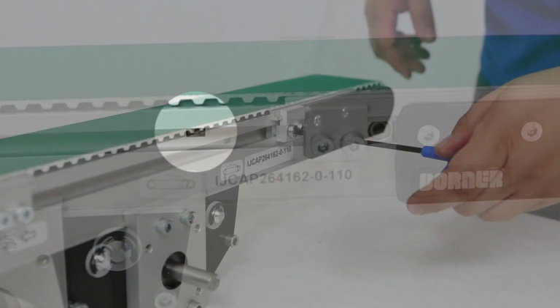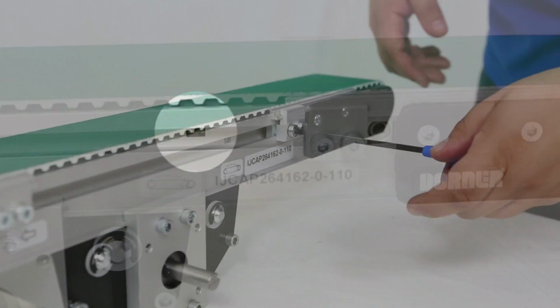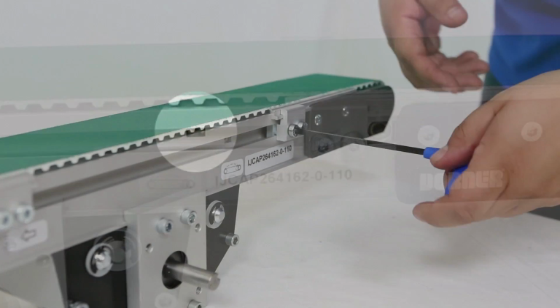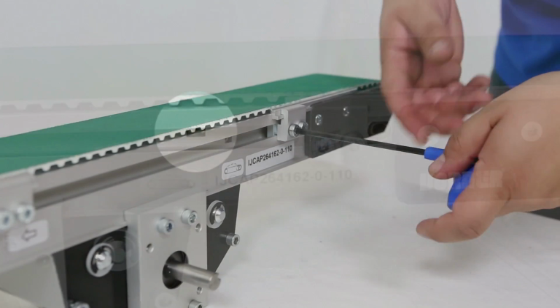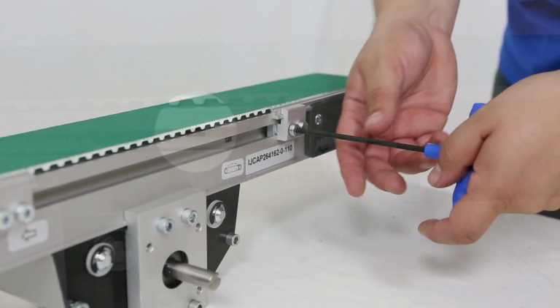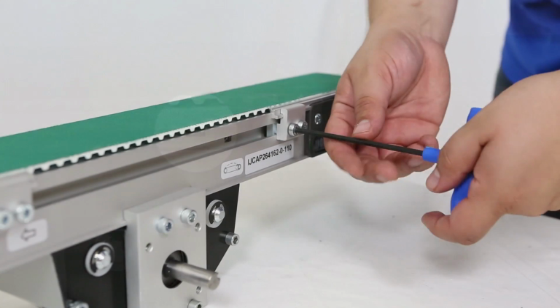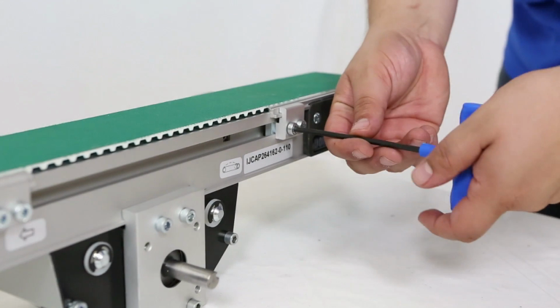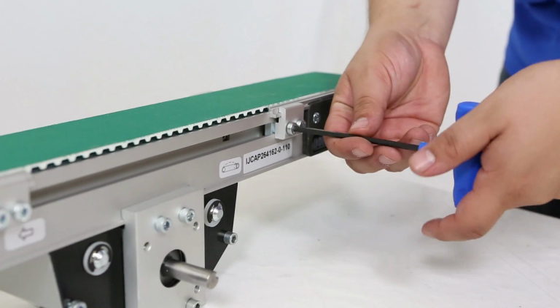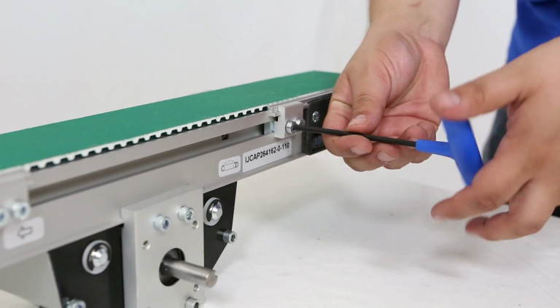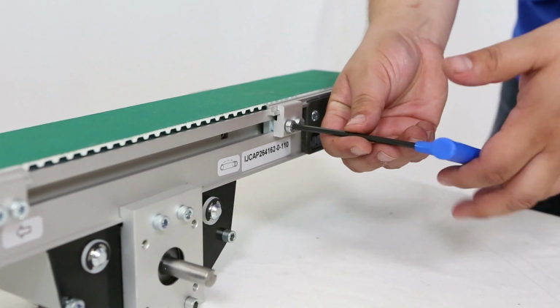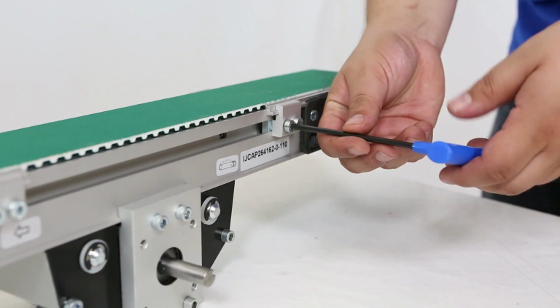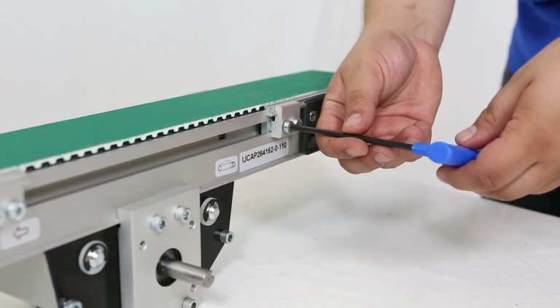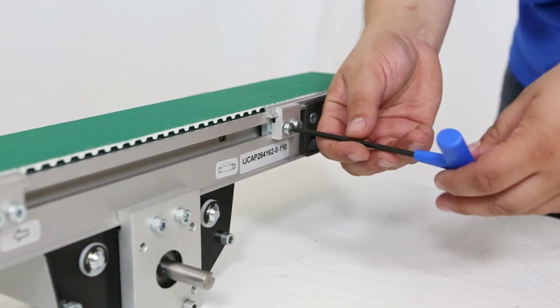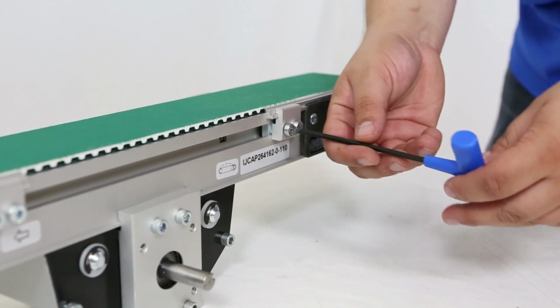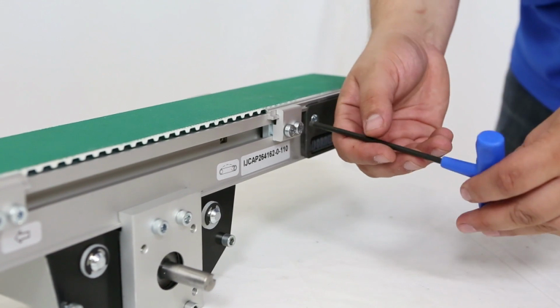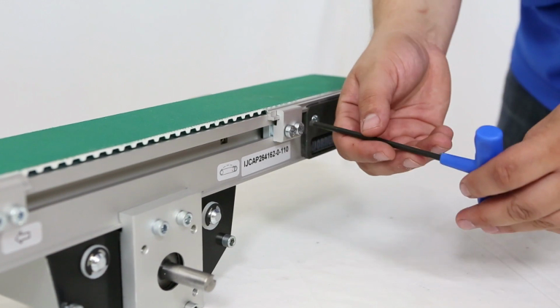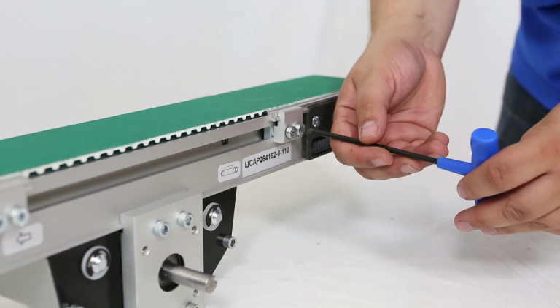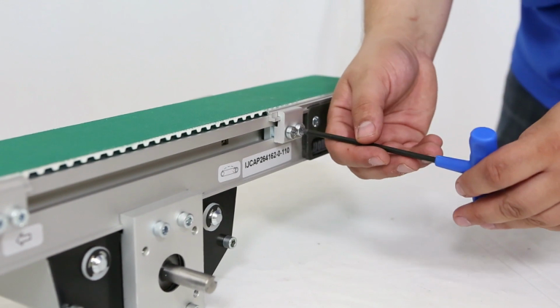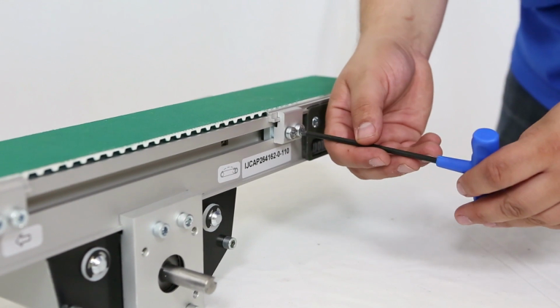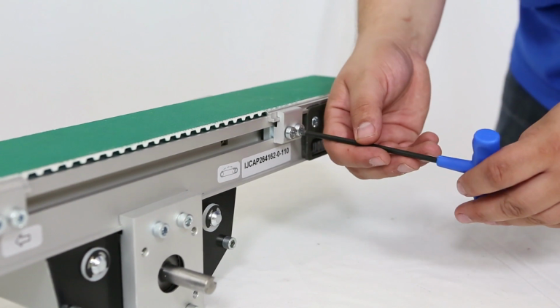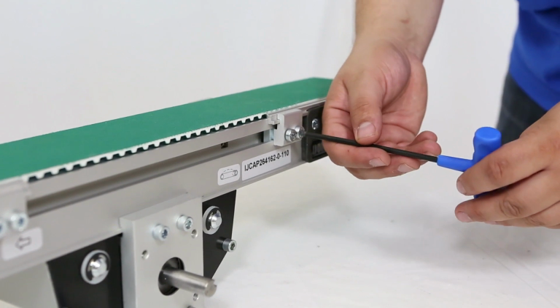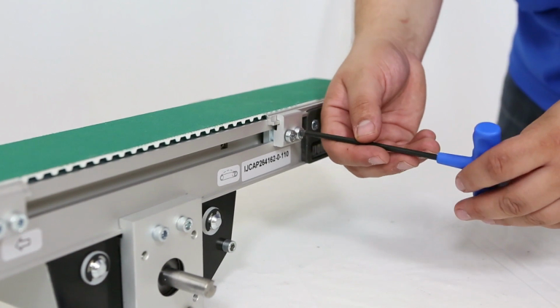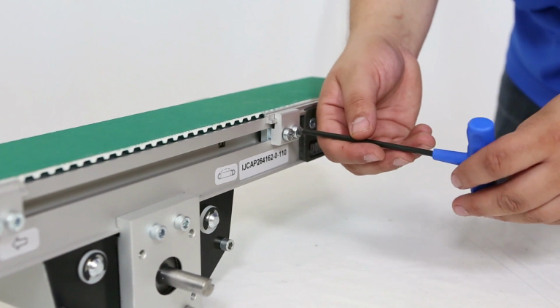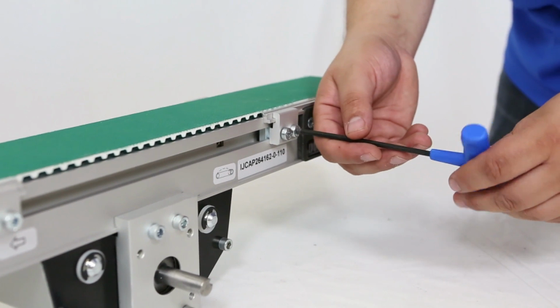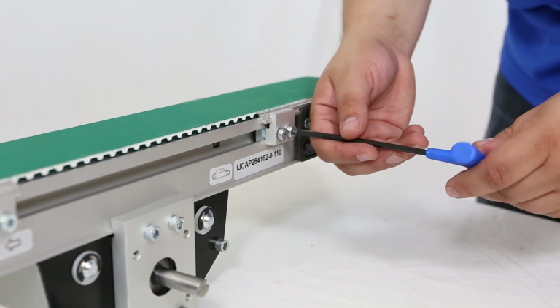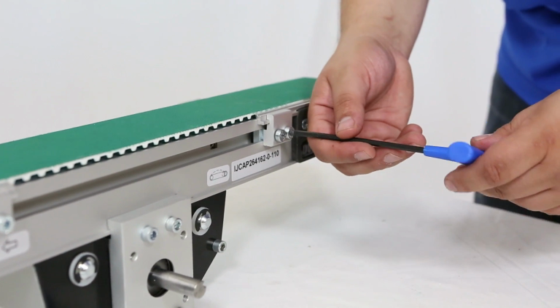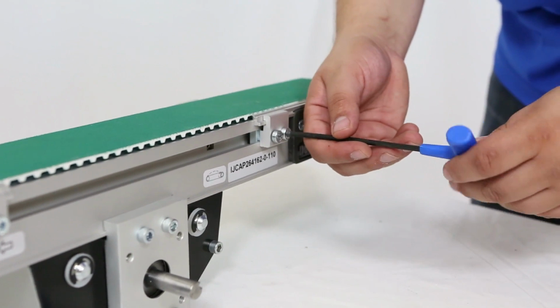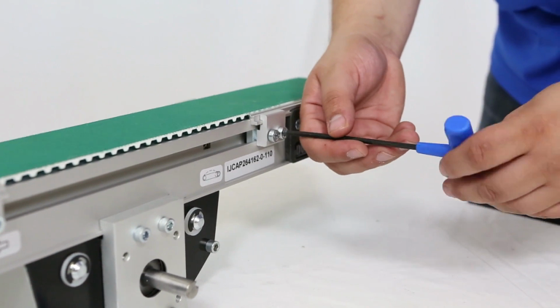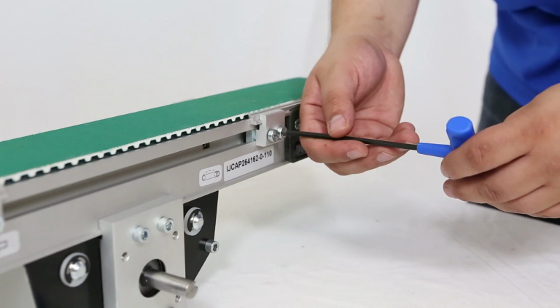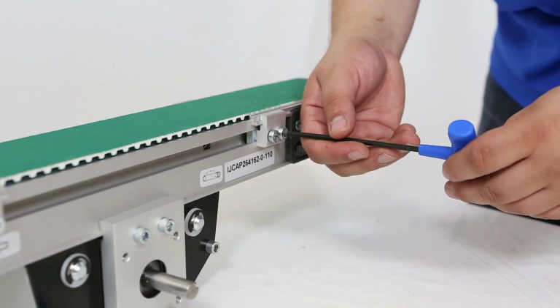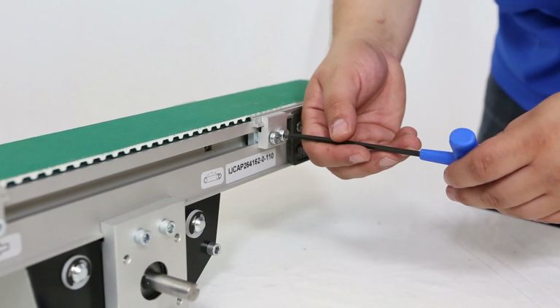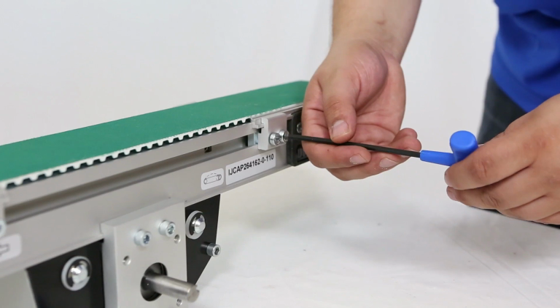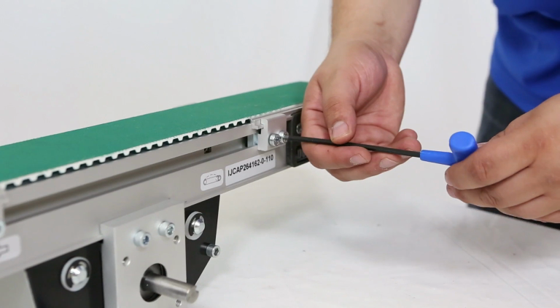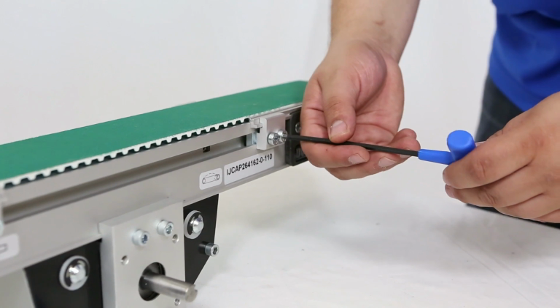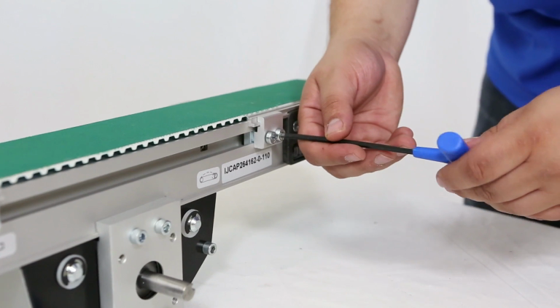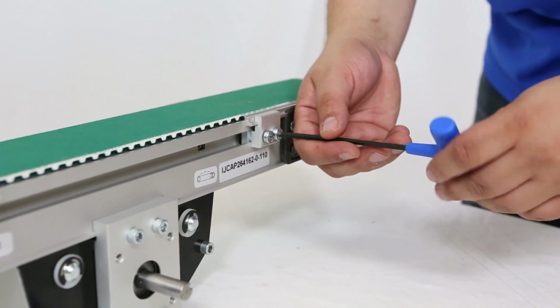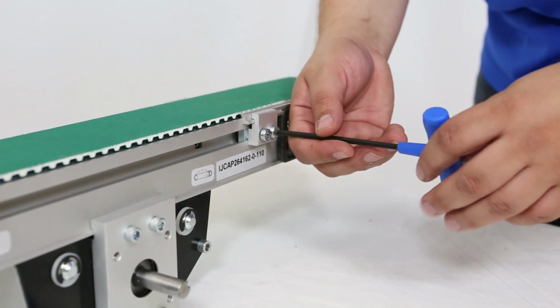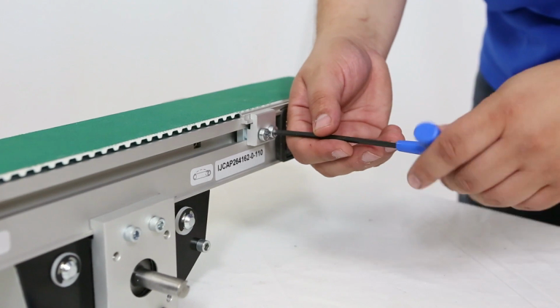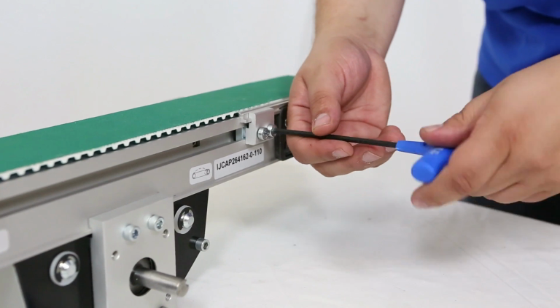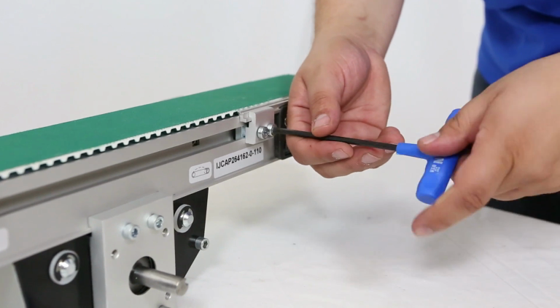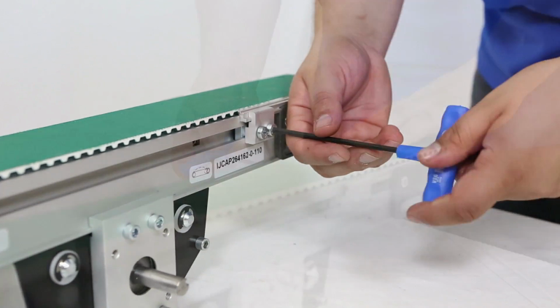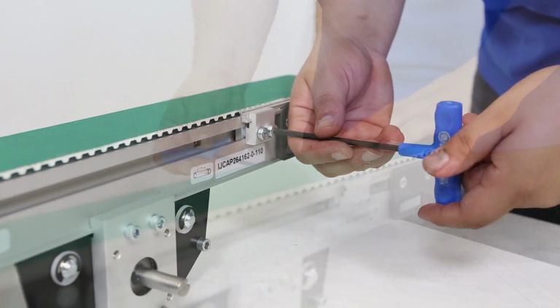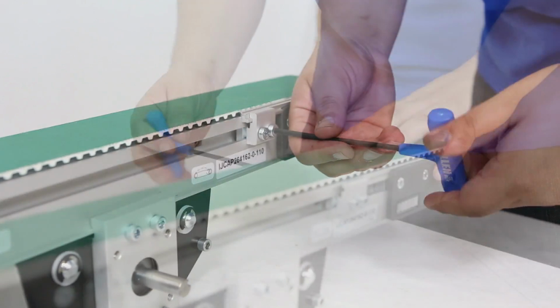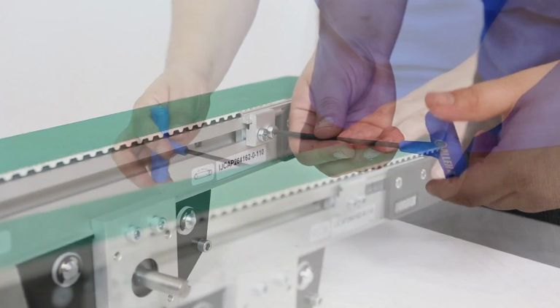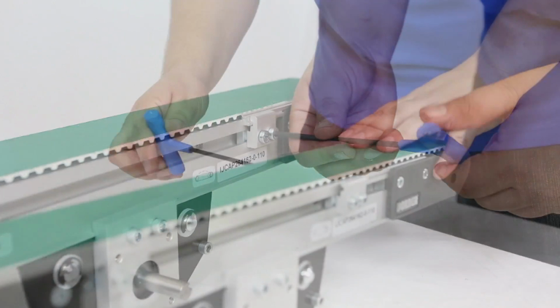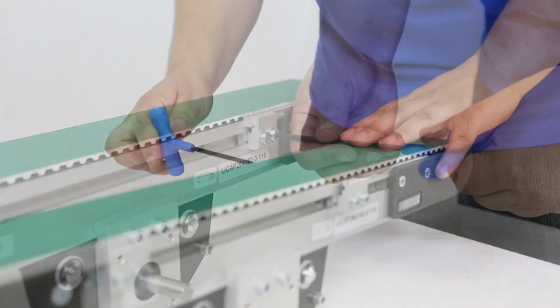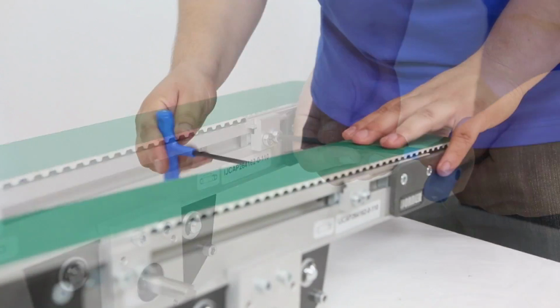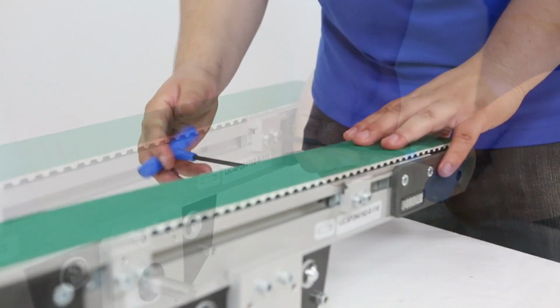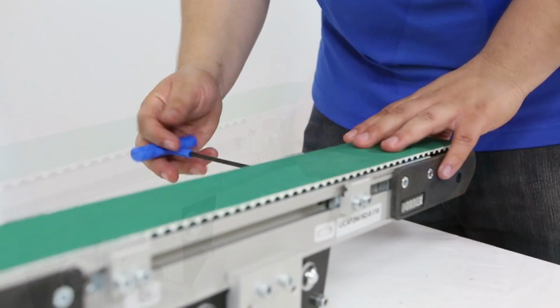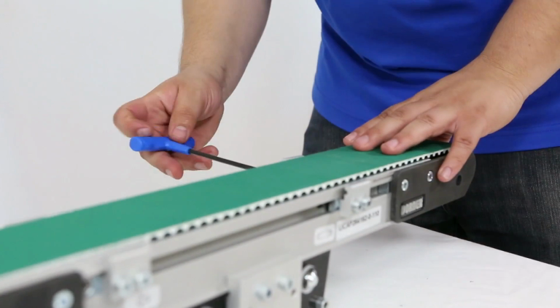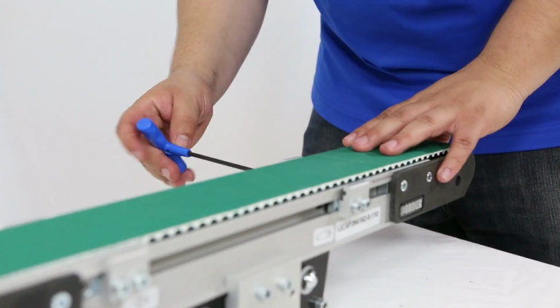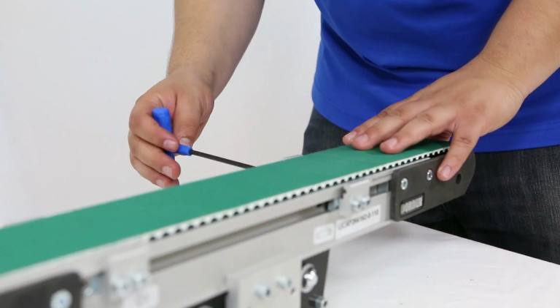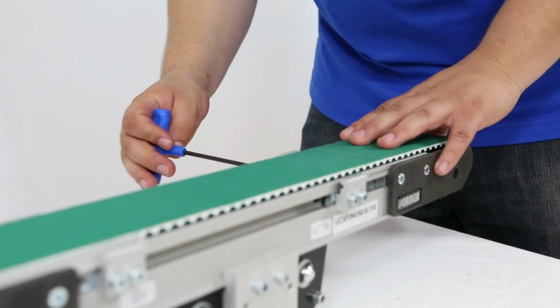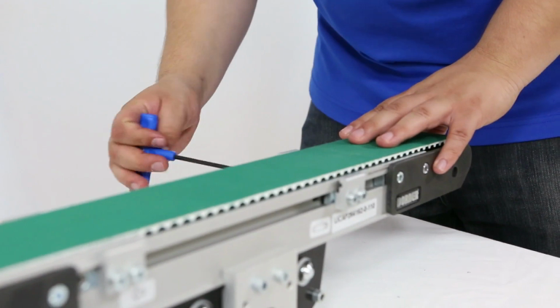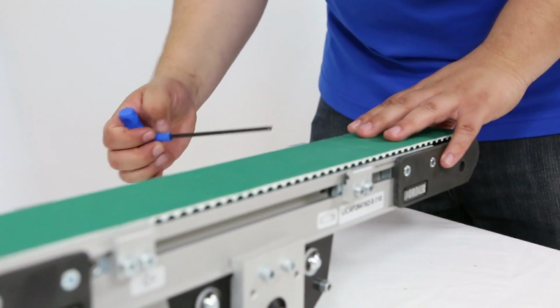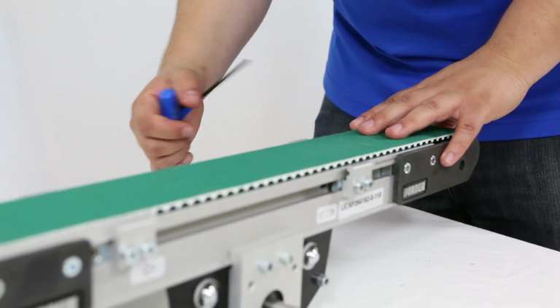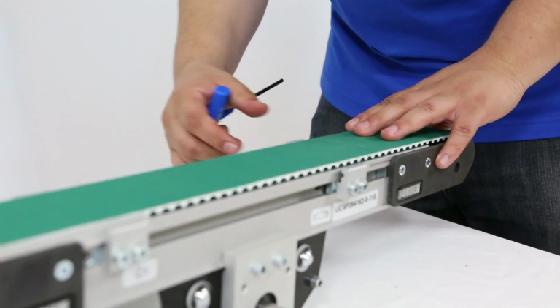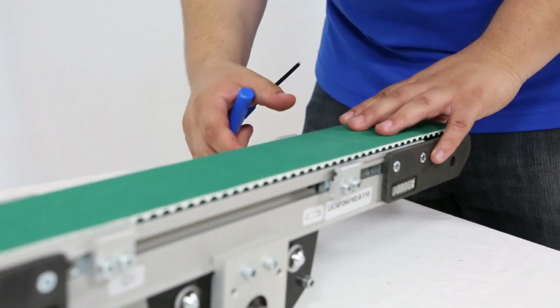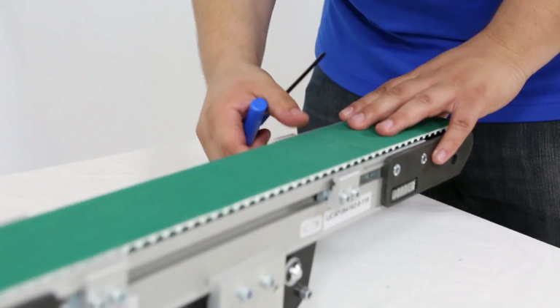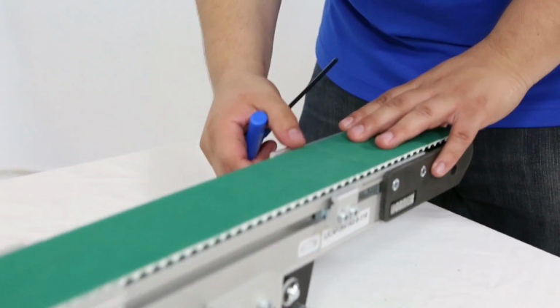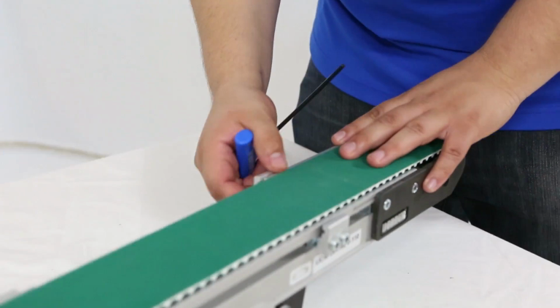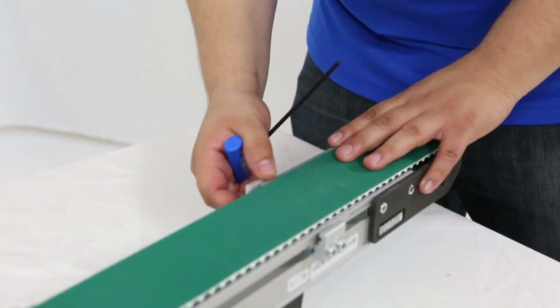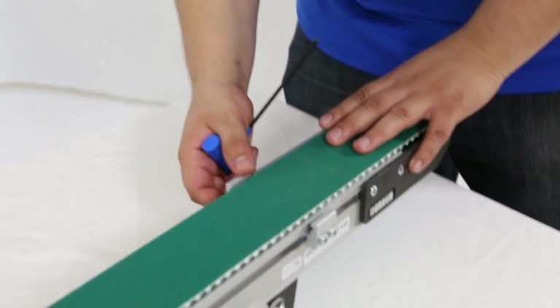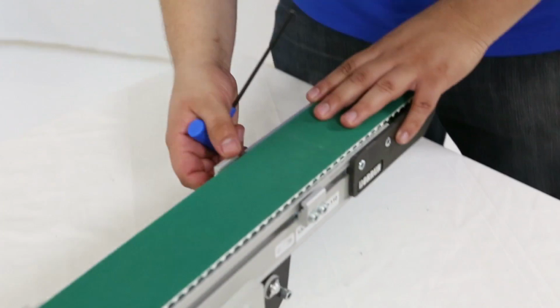Remove the belt guides by loosening the screws on the clamp plates on both sides and slide the clamp plates out of the way.